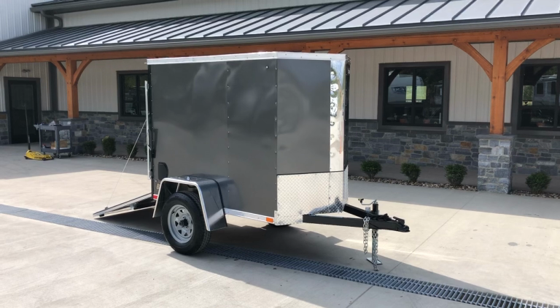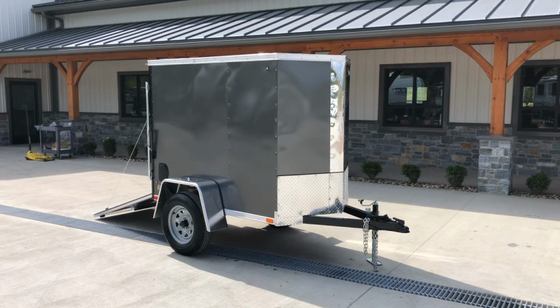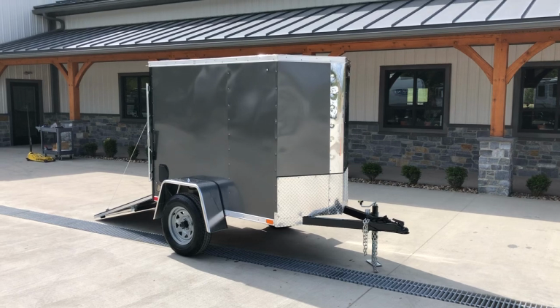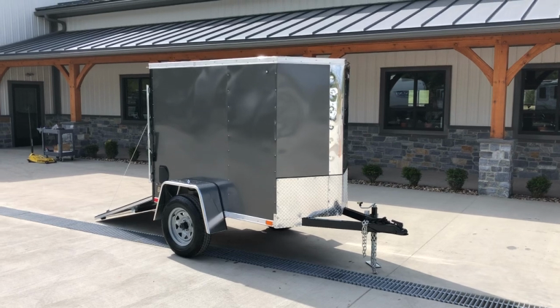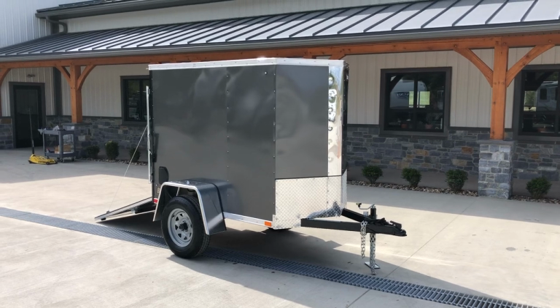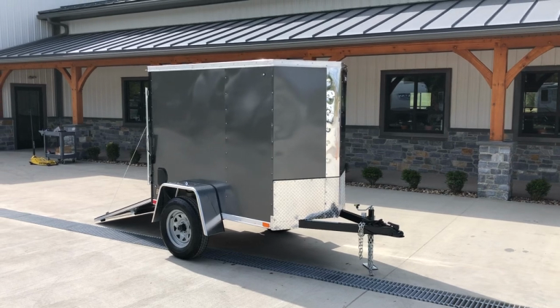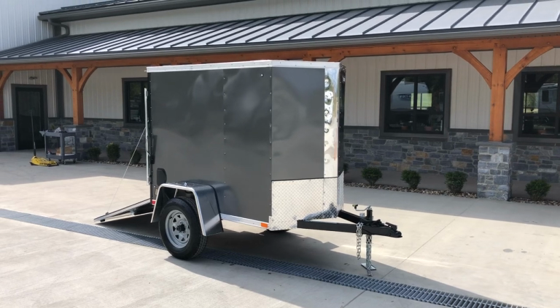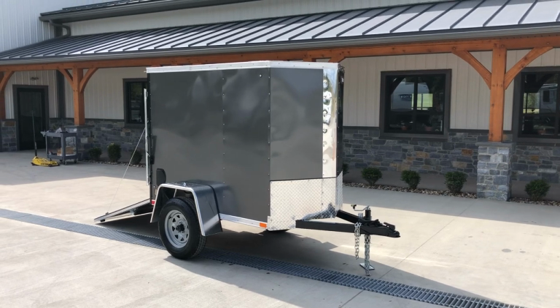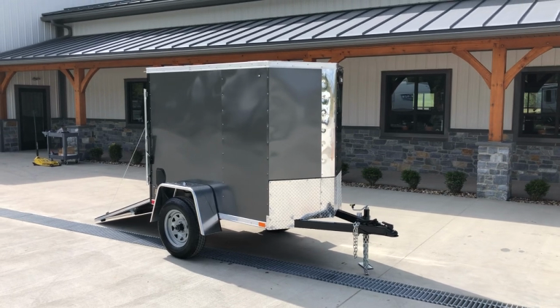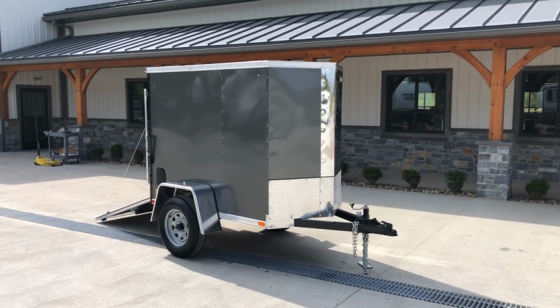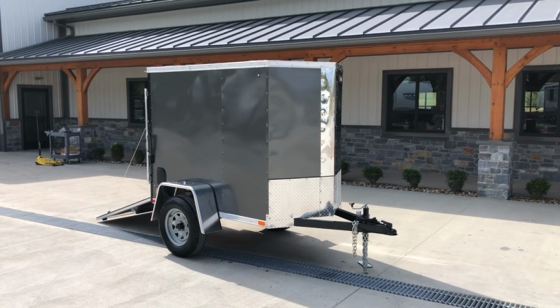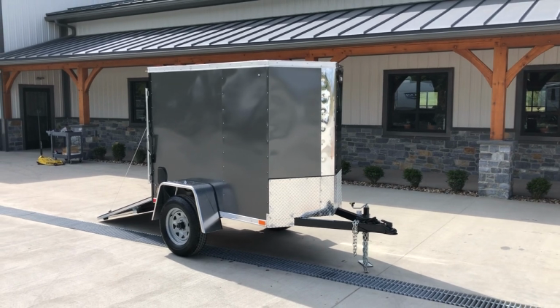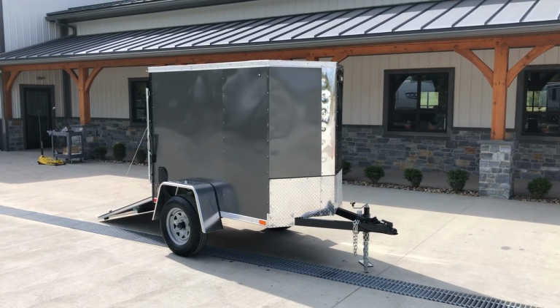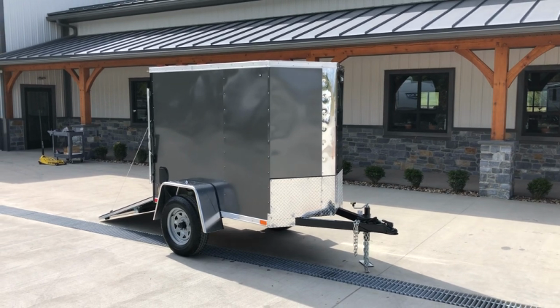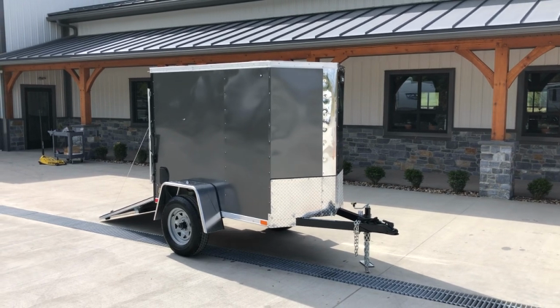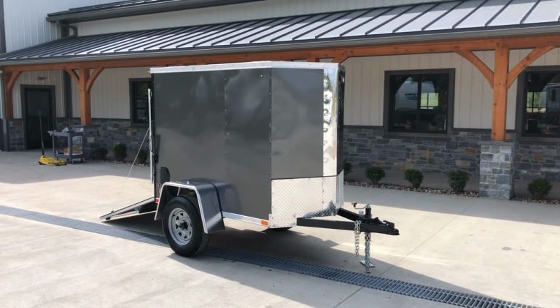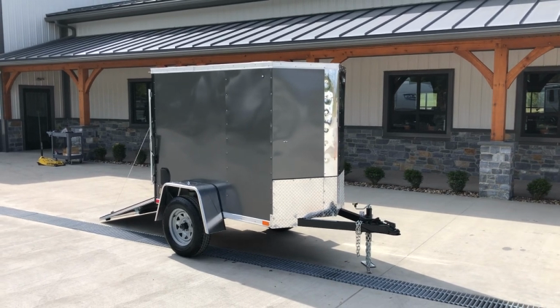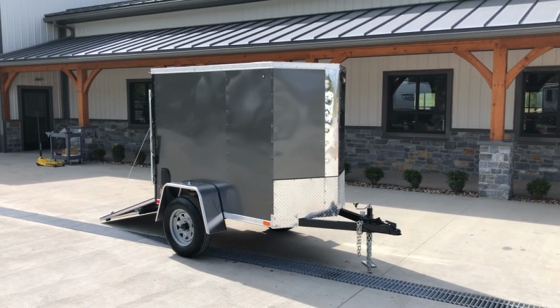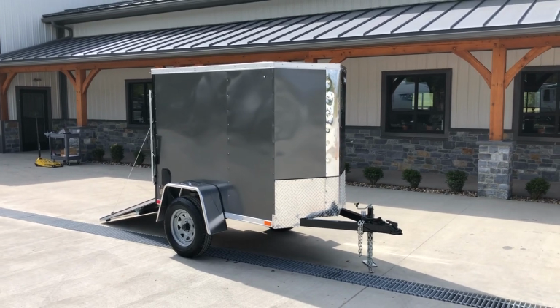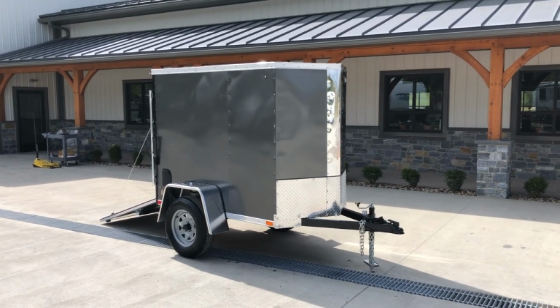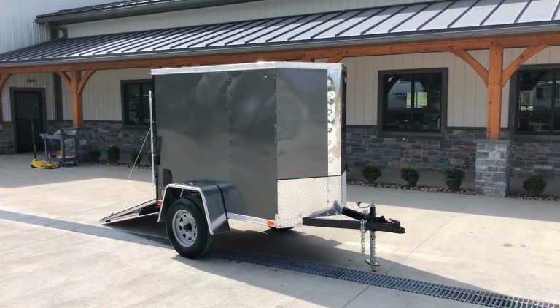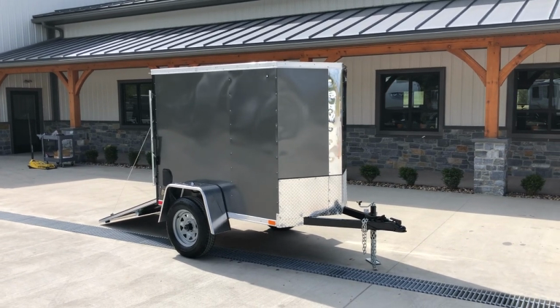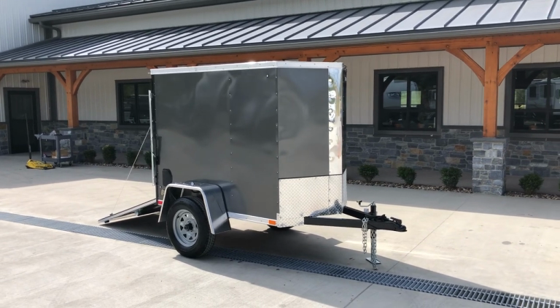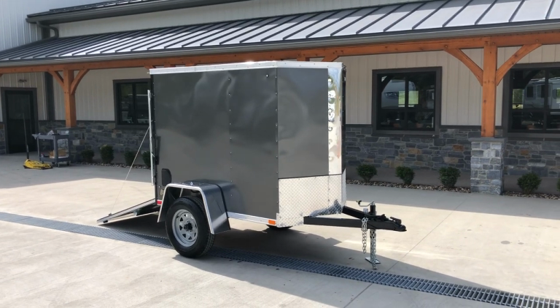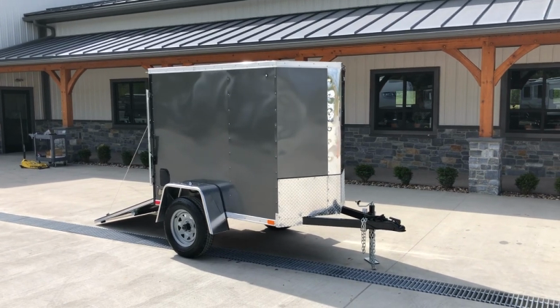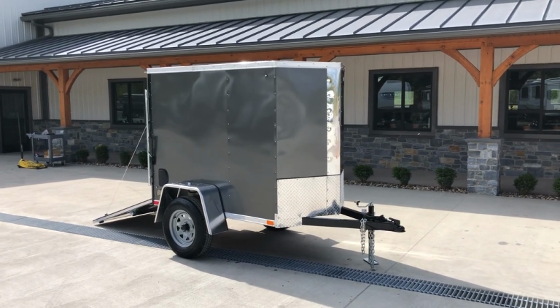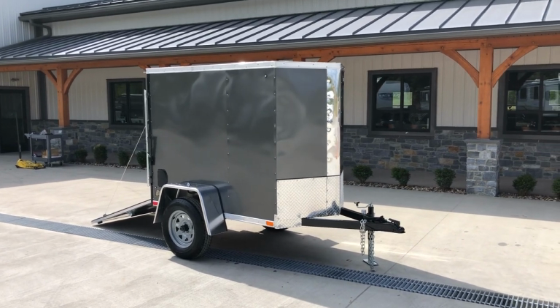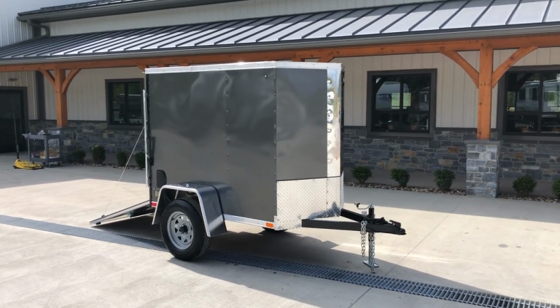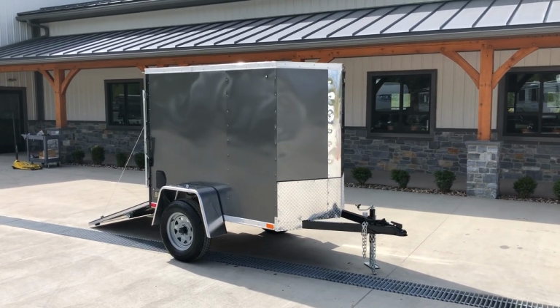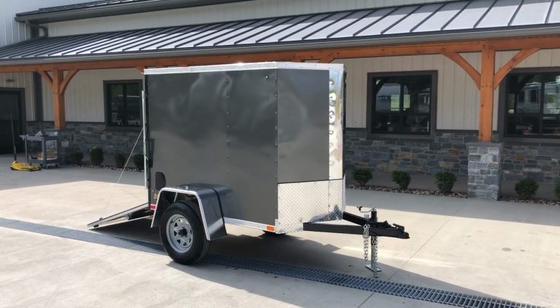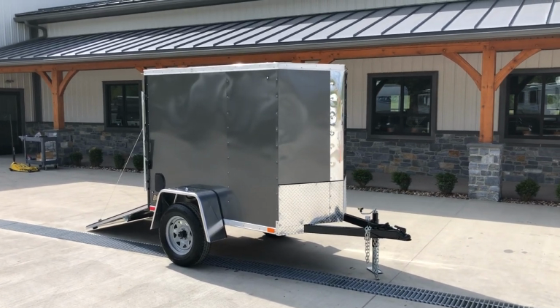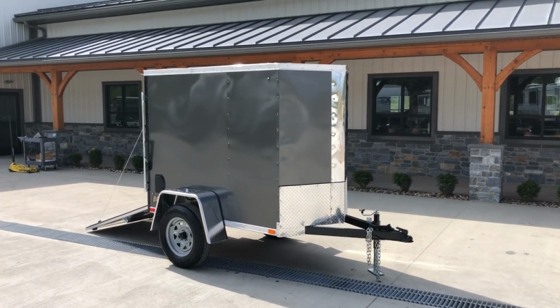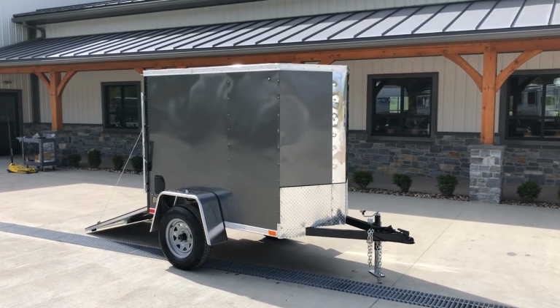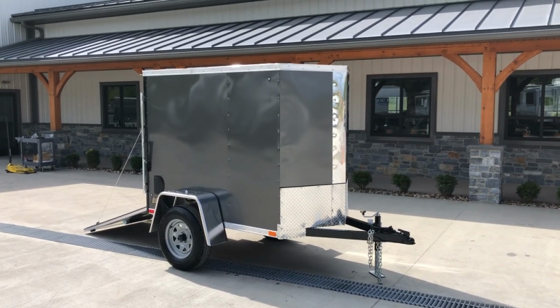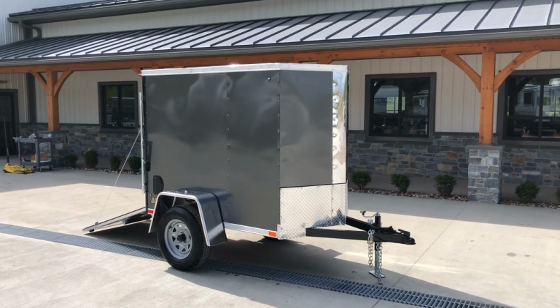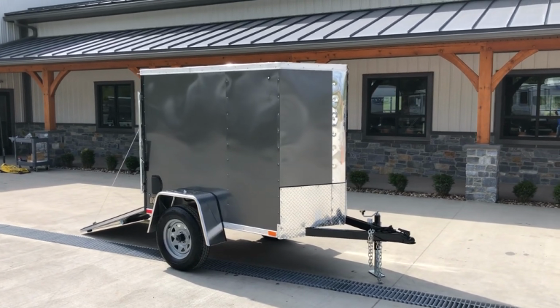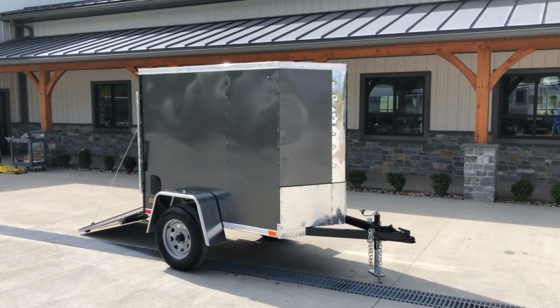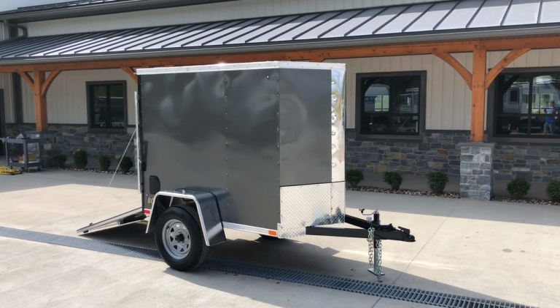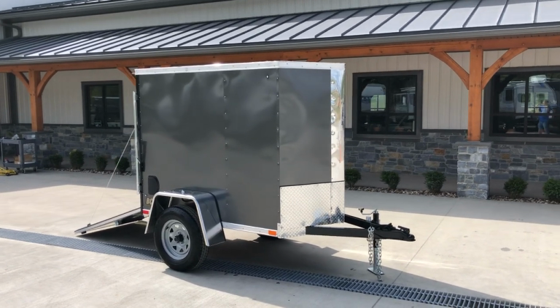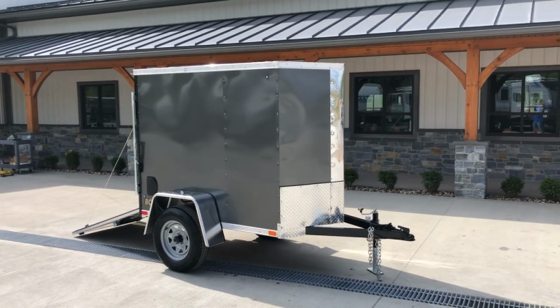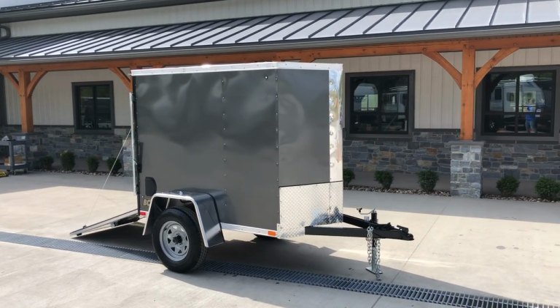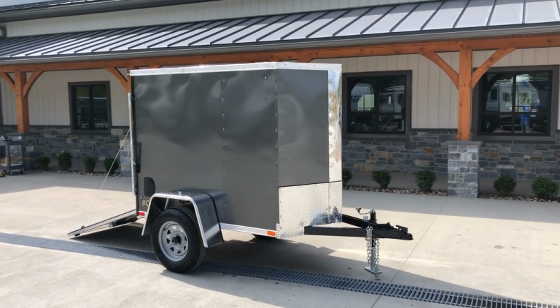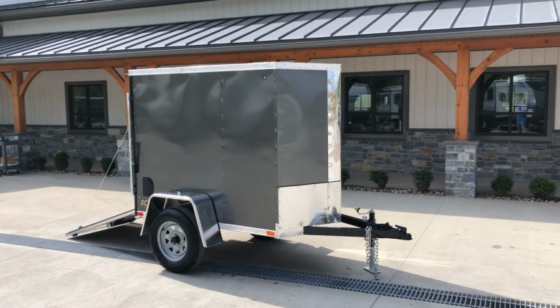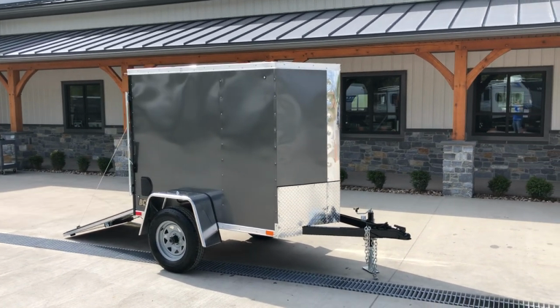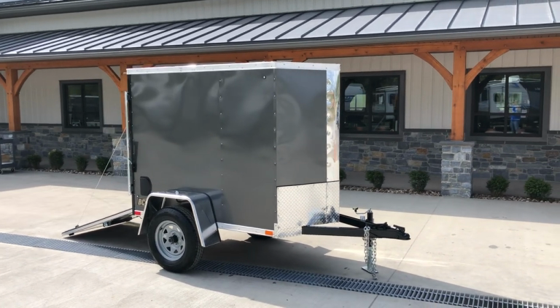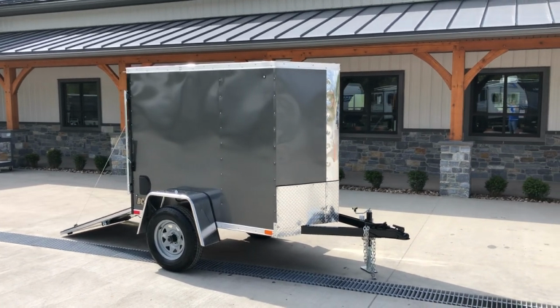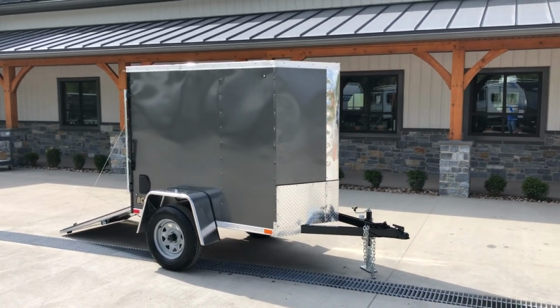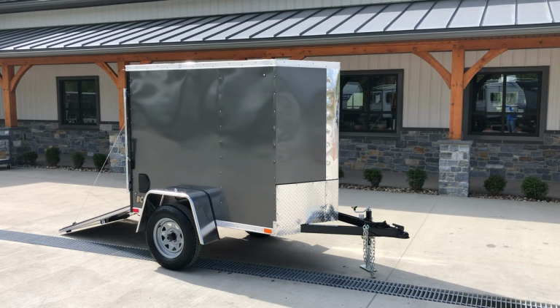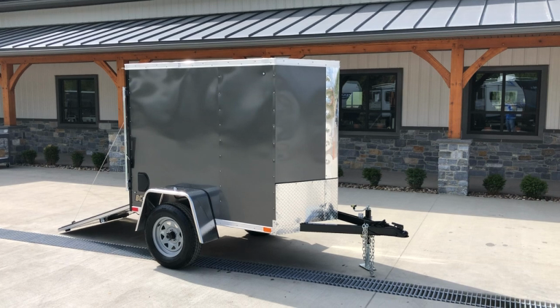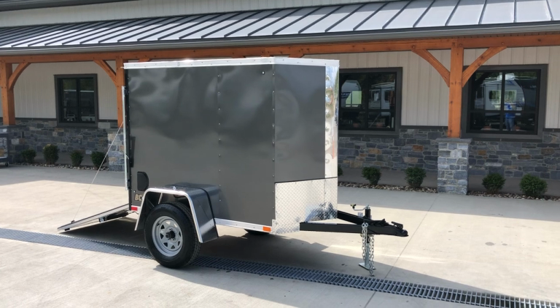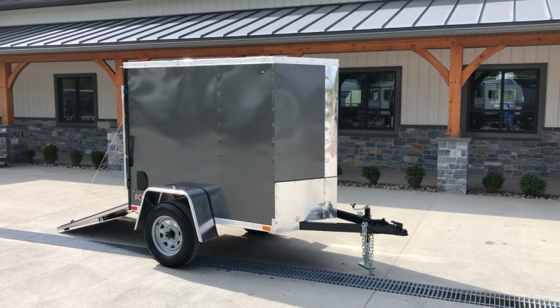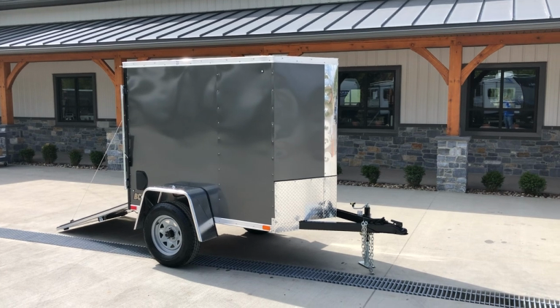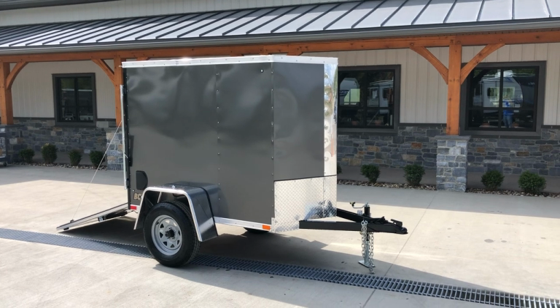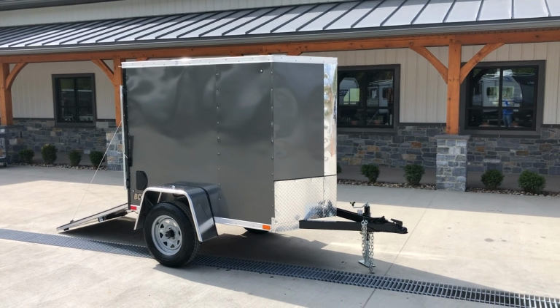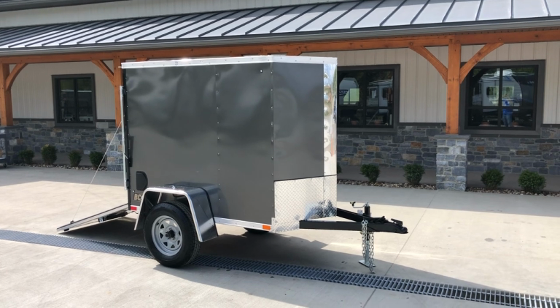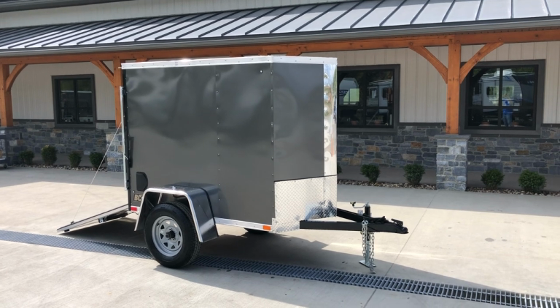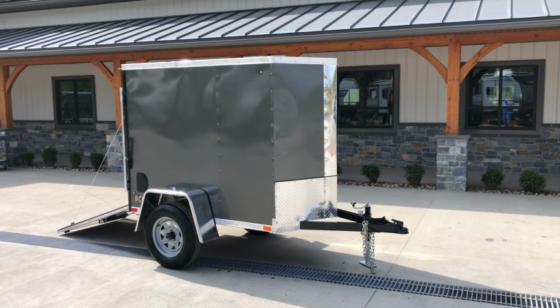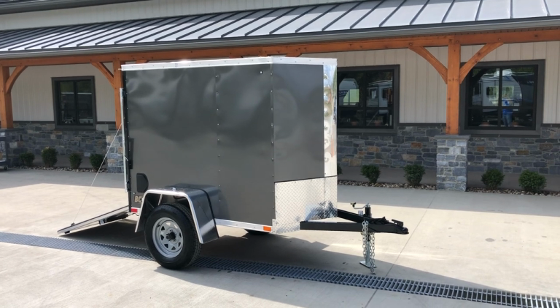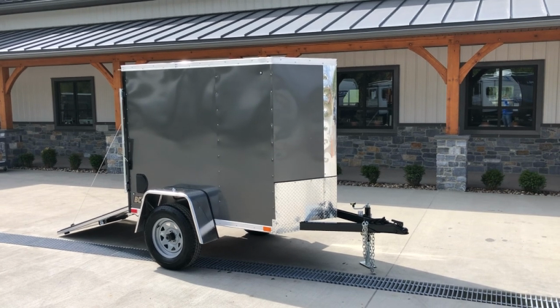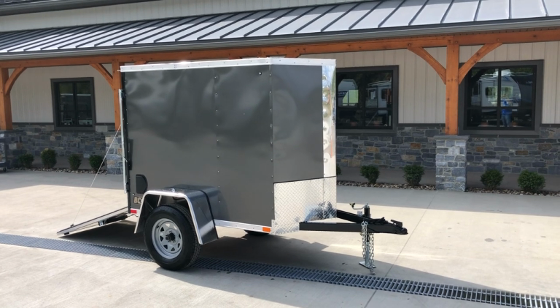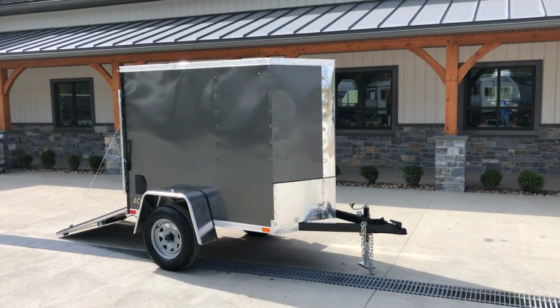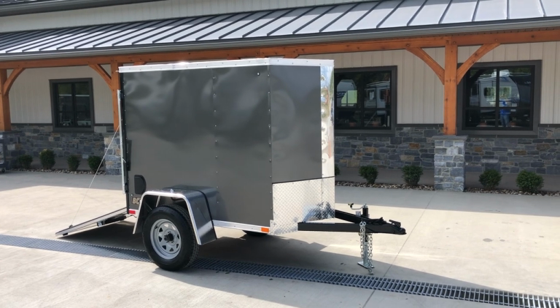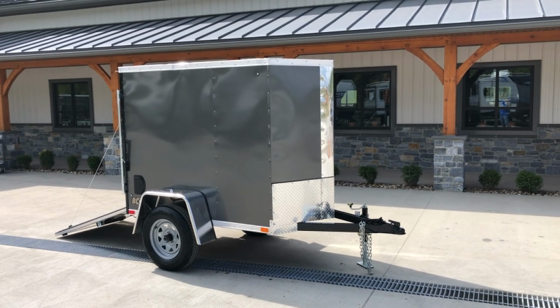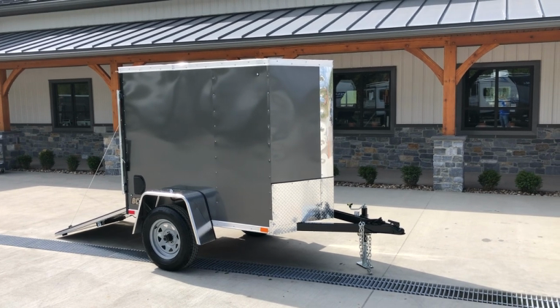Hi guys, this is Greg at Best Choice Trailers. Today we're going to take a walk around one of ITI Cargo's new 4x6 enclosed cargo trailers.